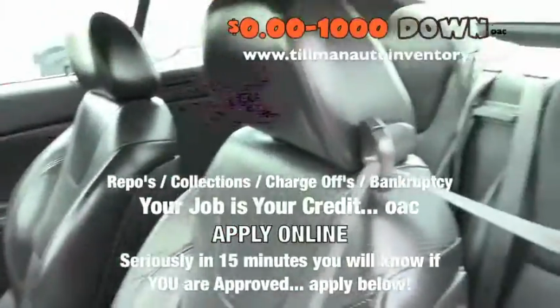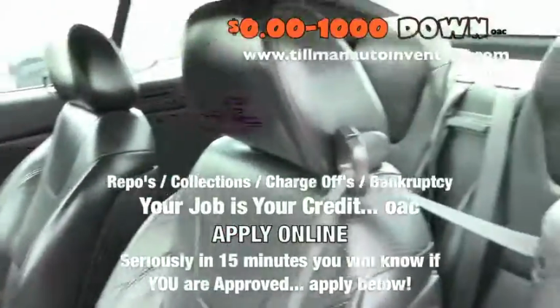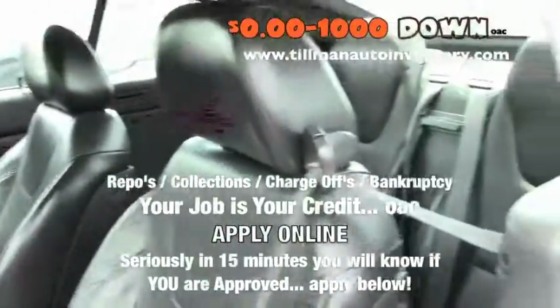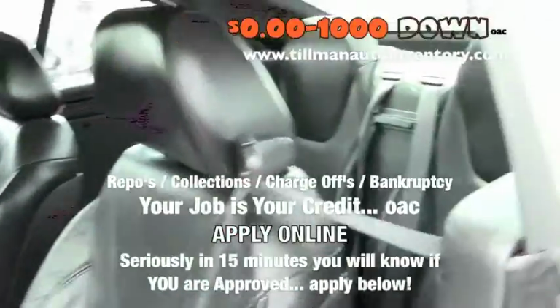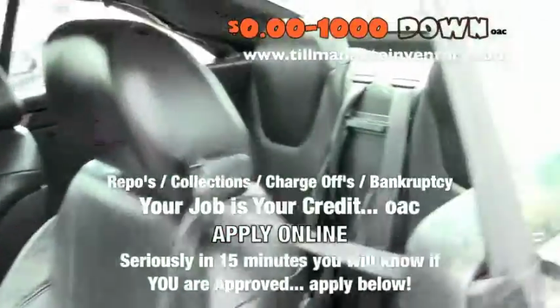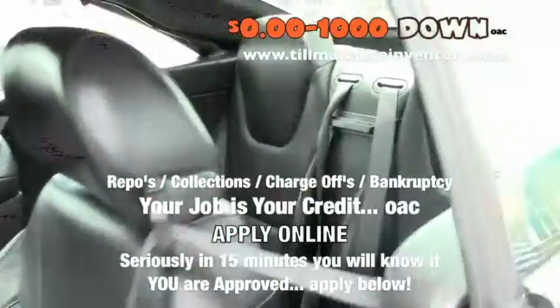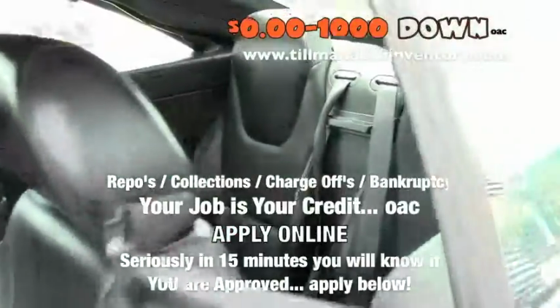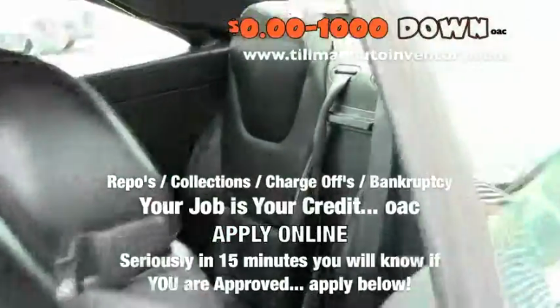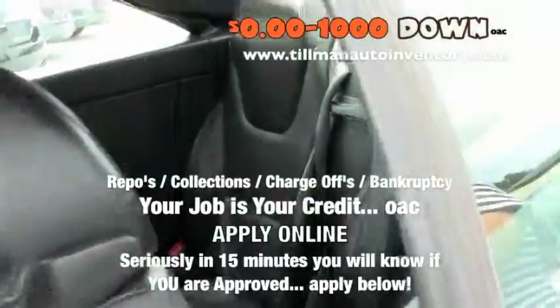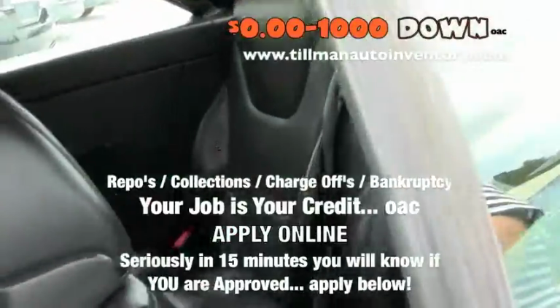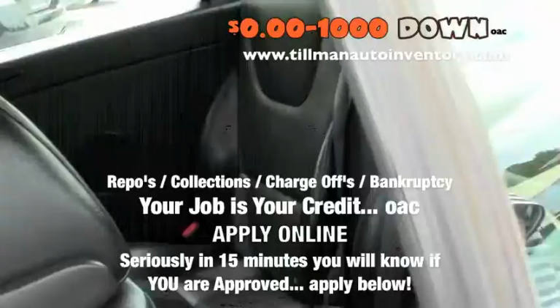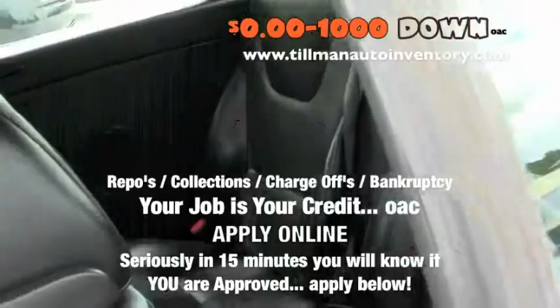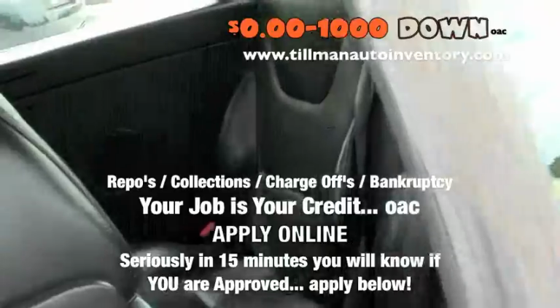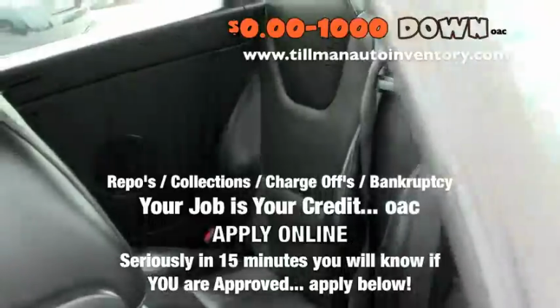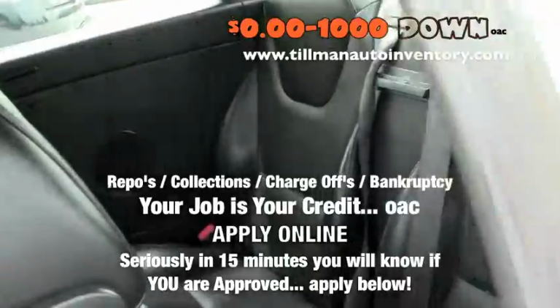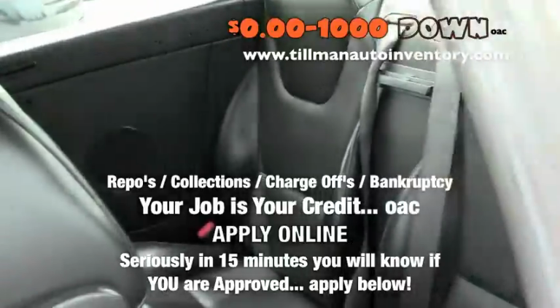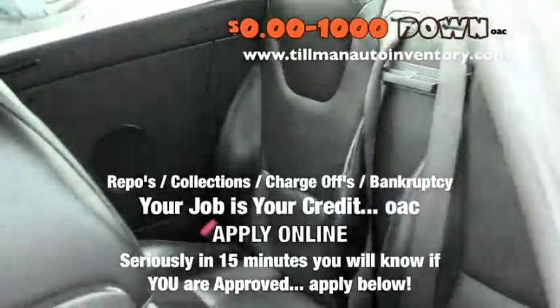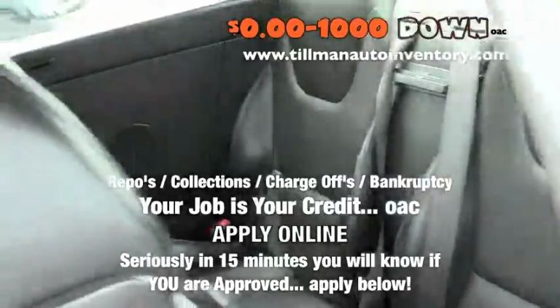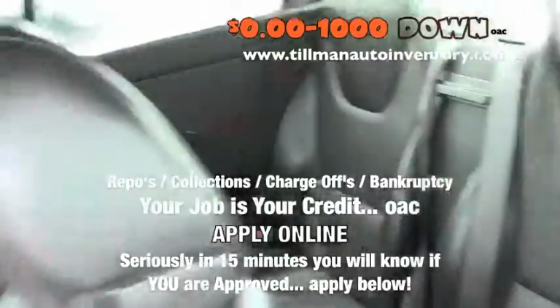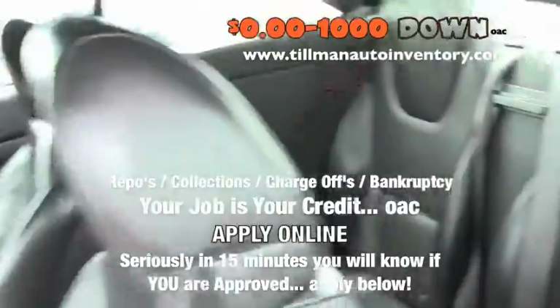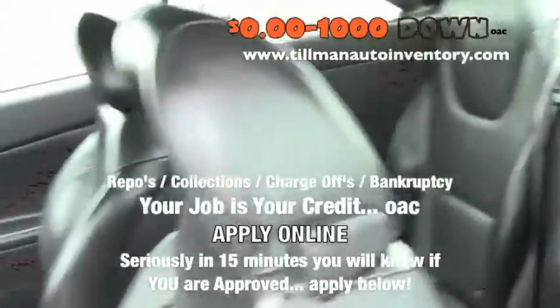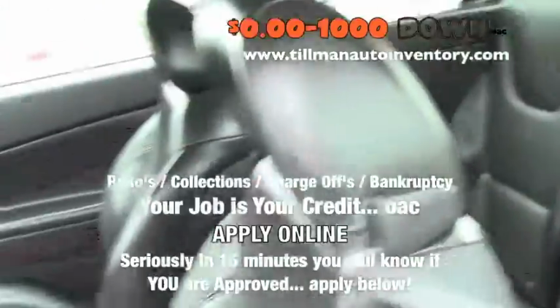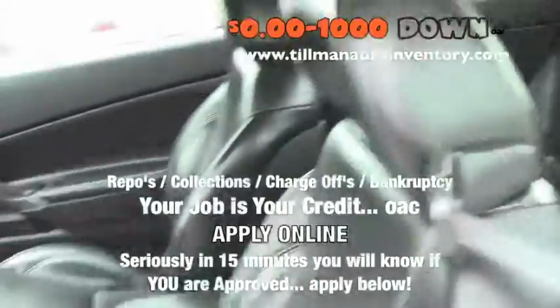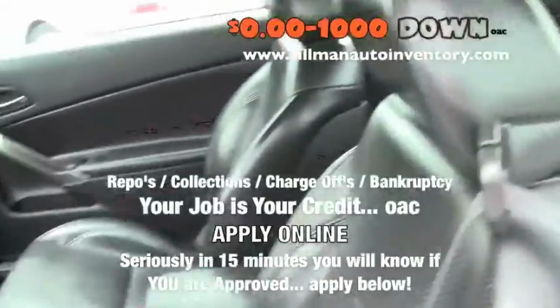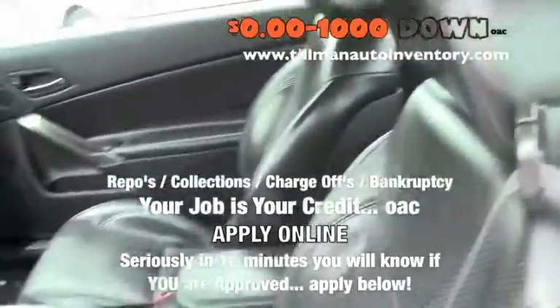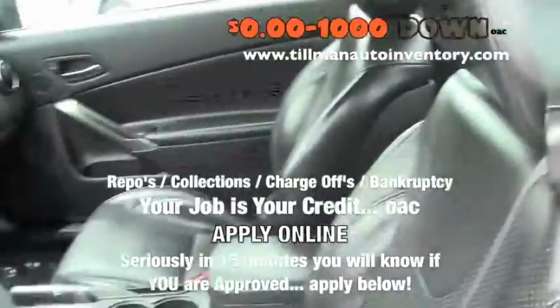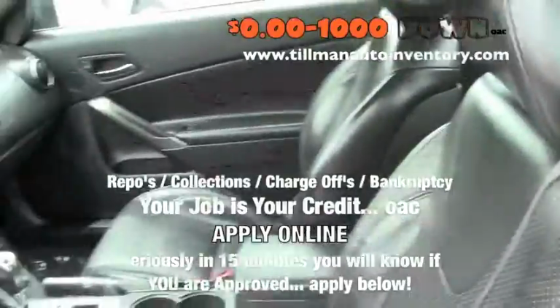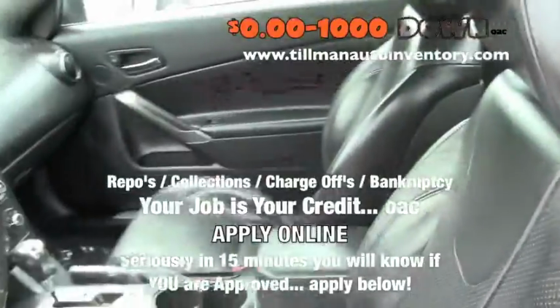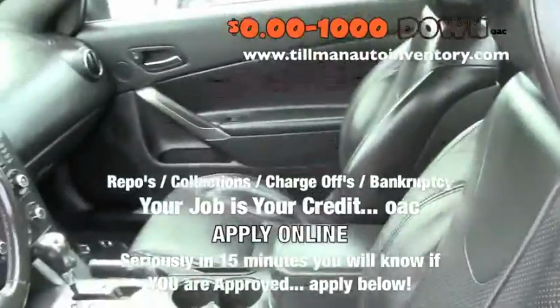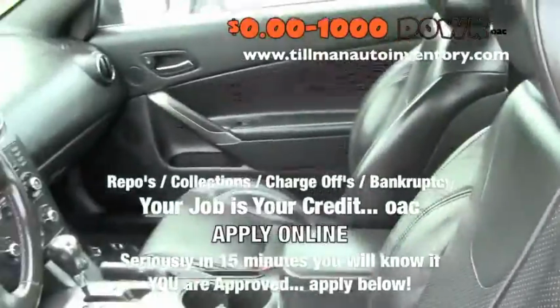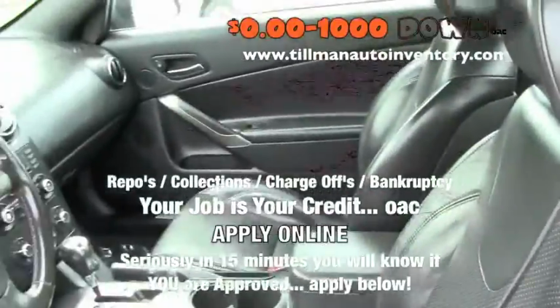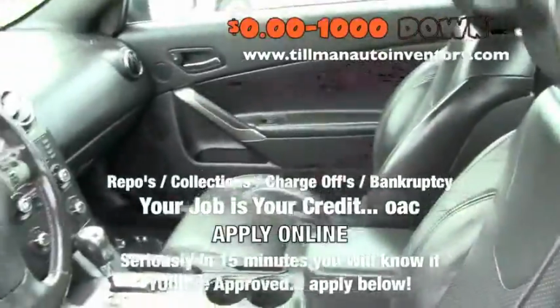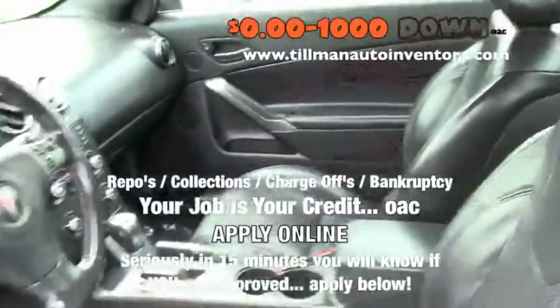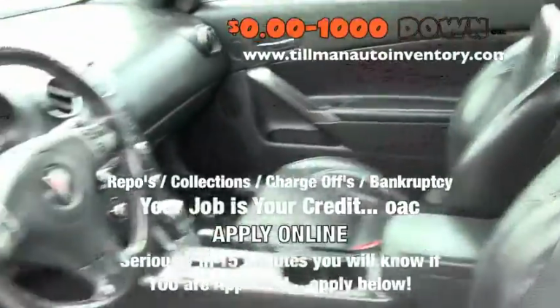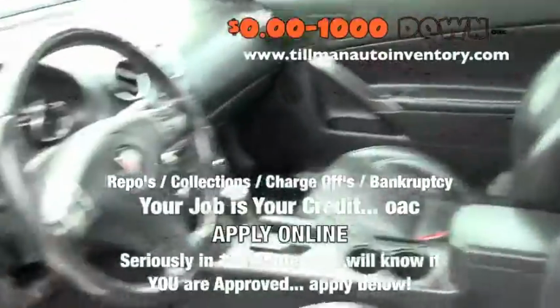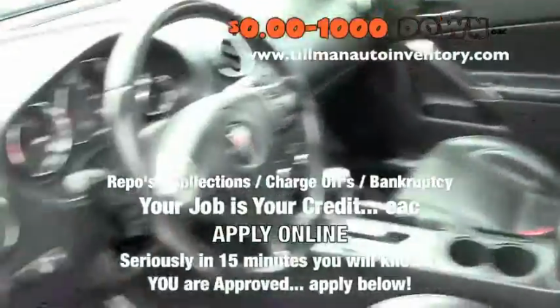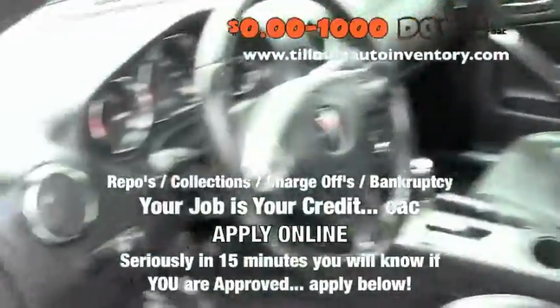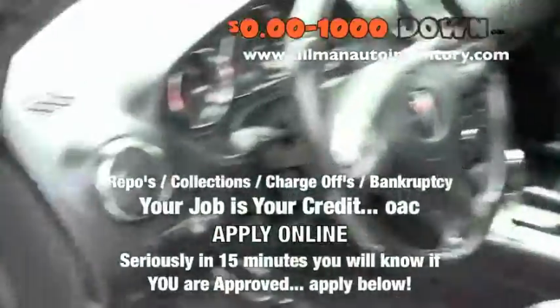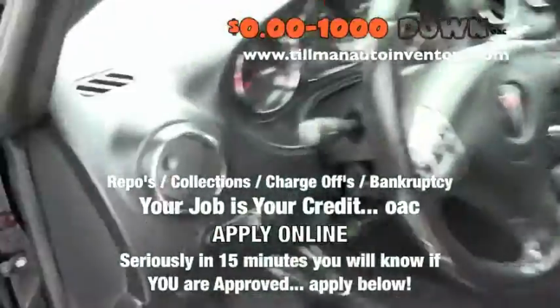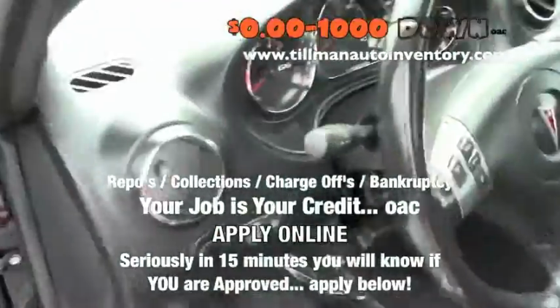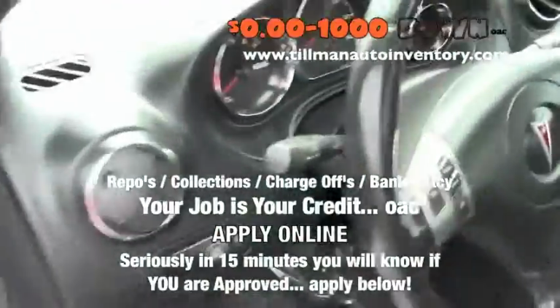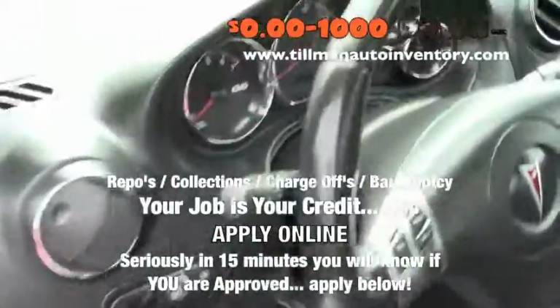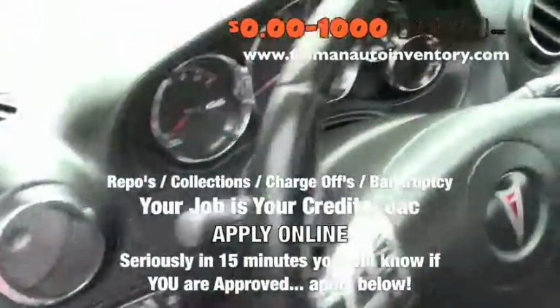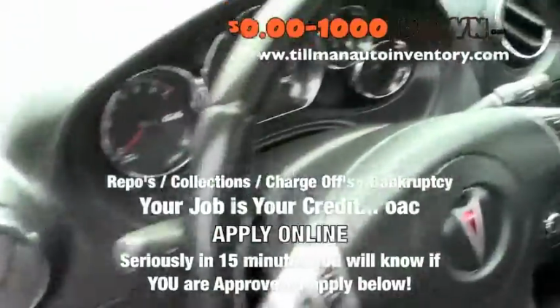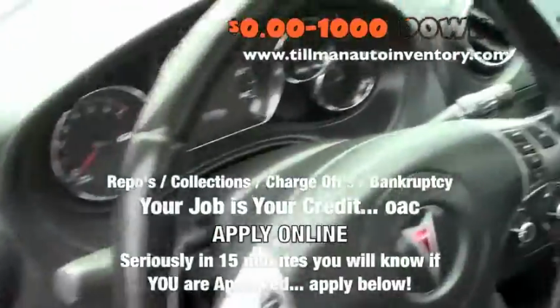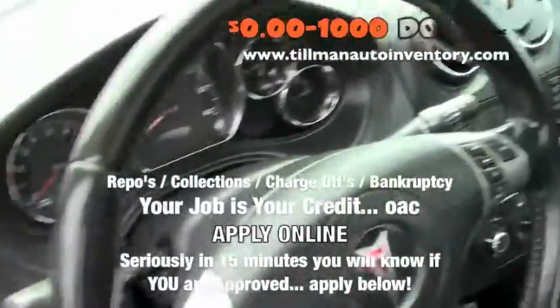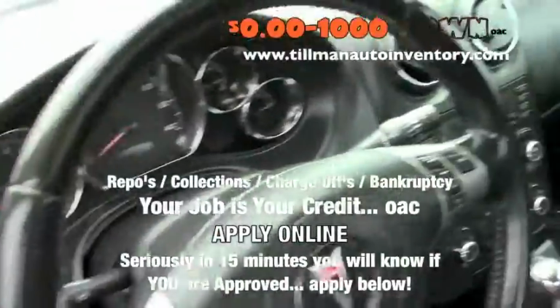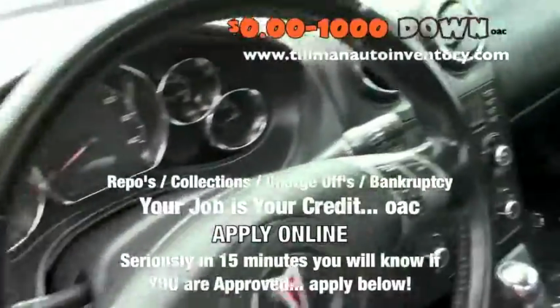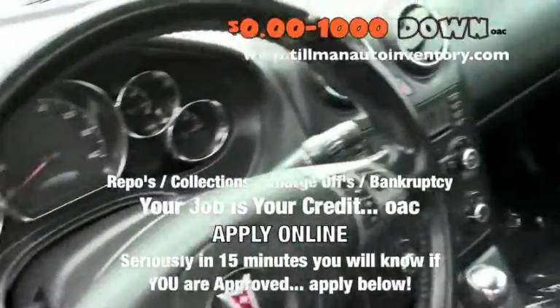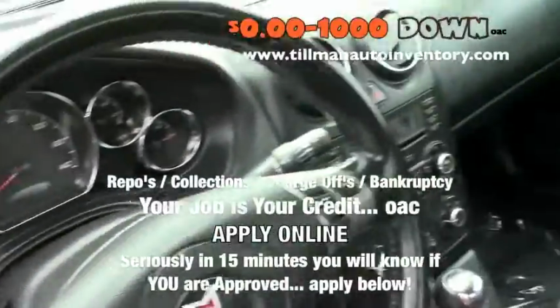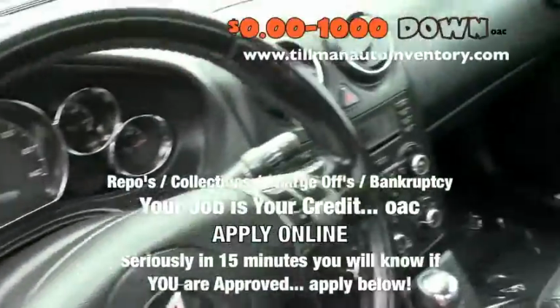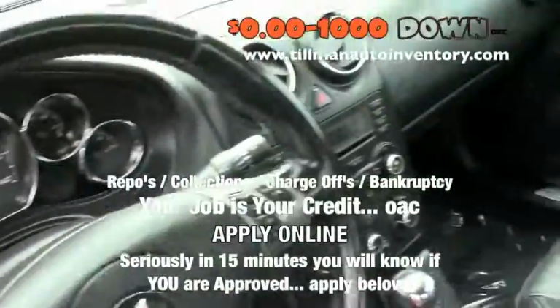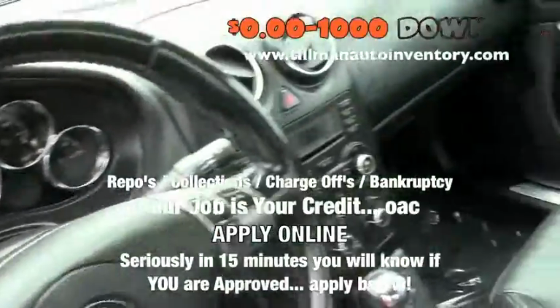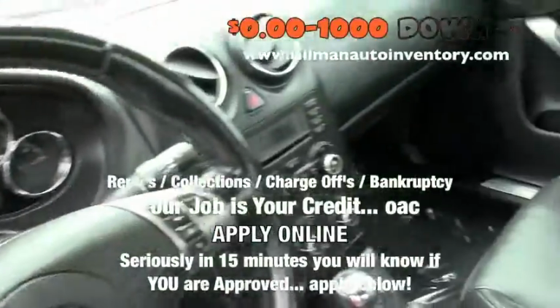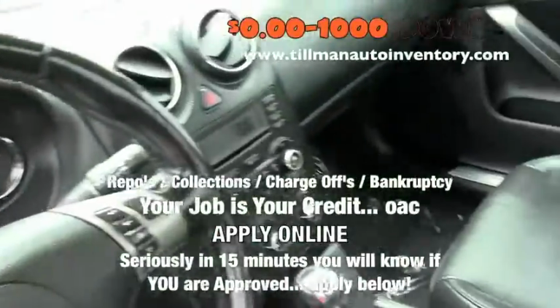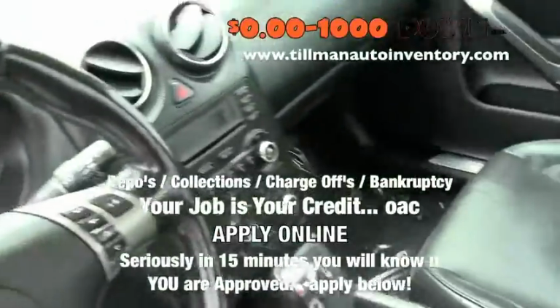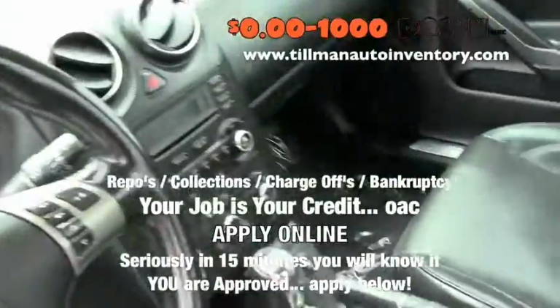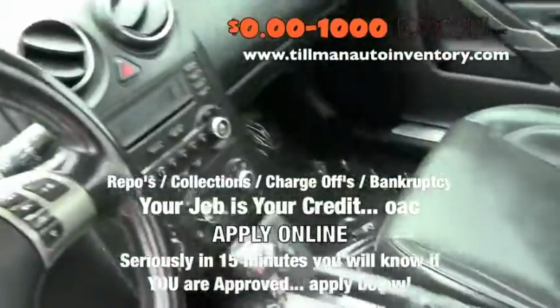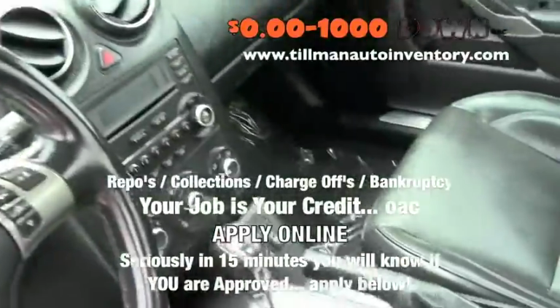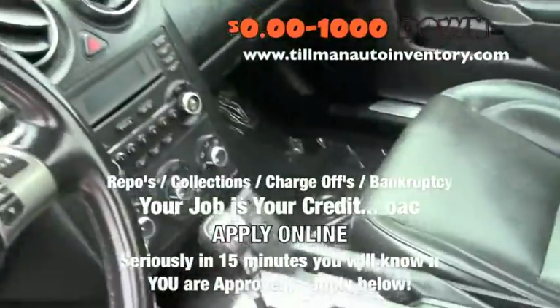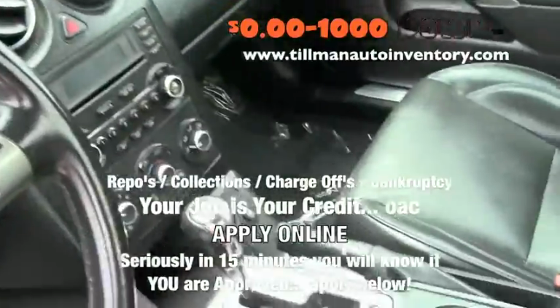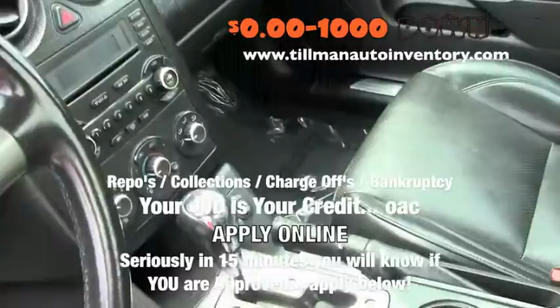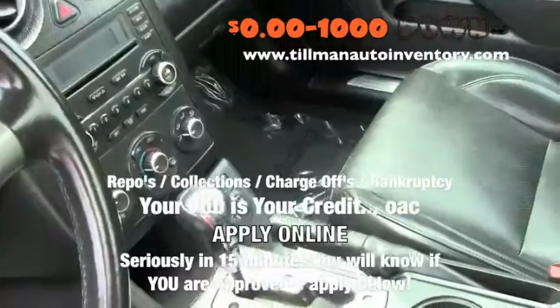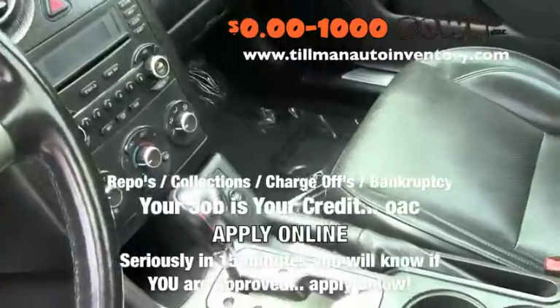Power windows, power locks, tilt cruise, leather interior, power seats, alloy wheels.